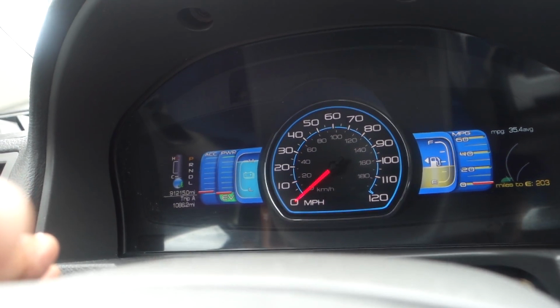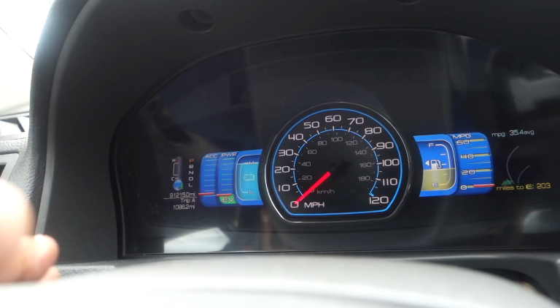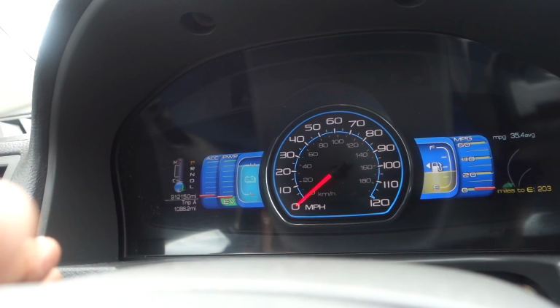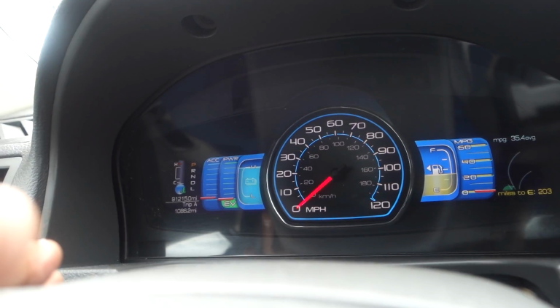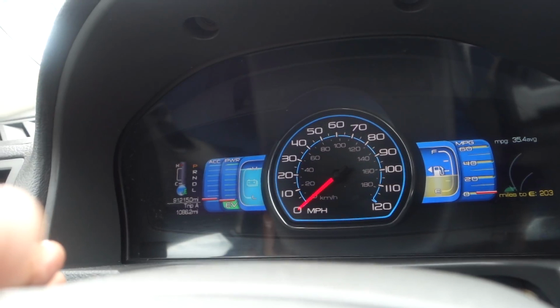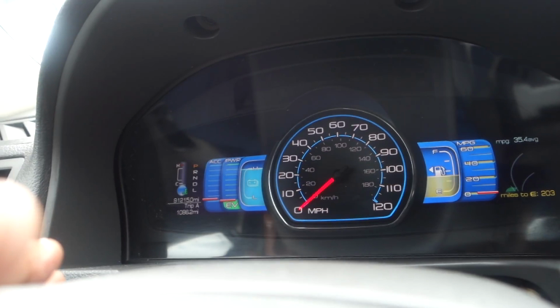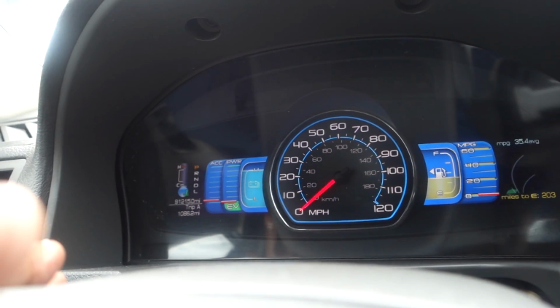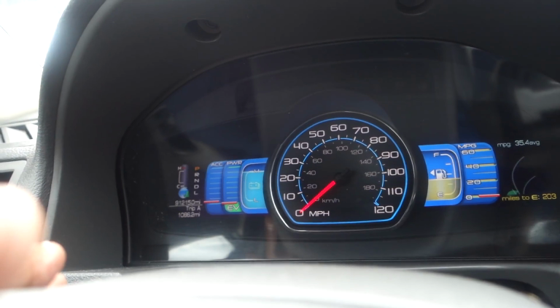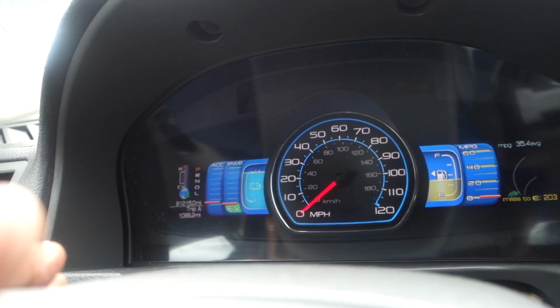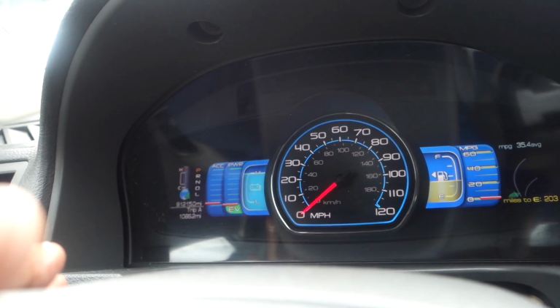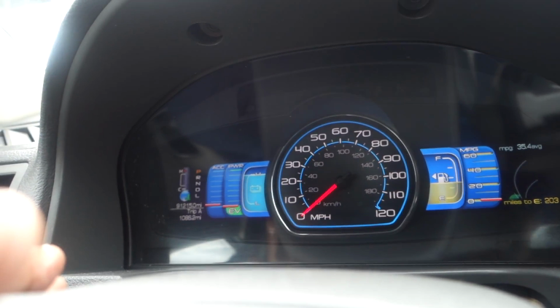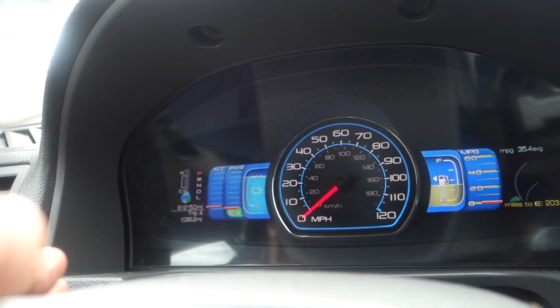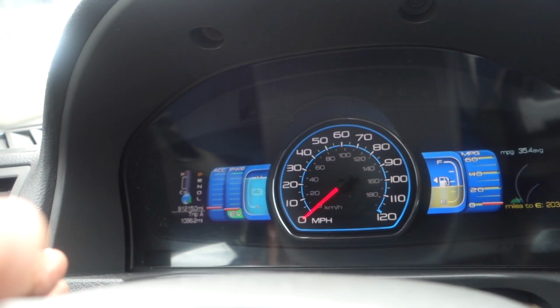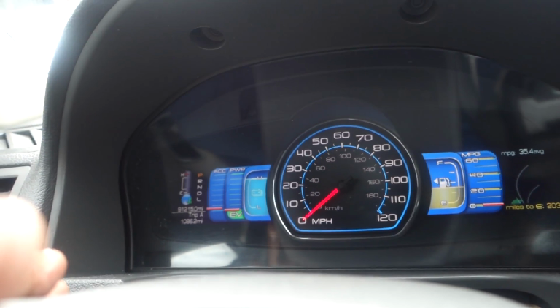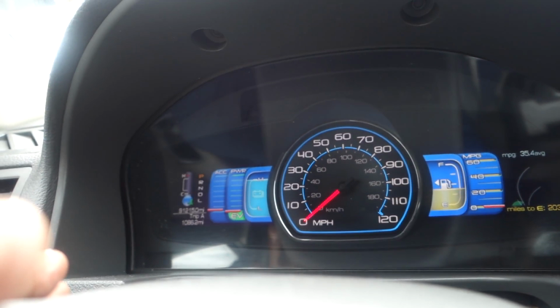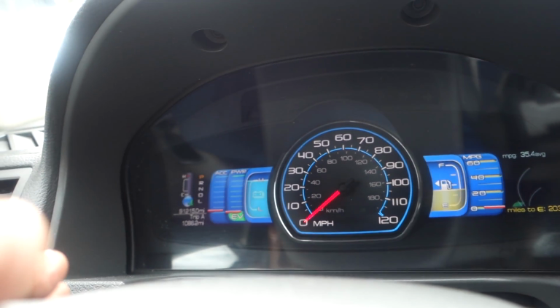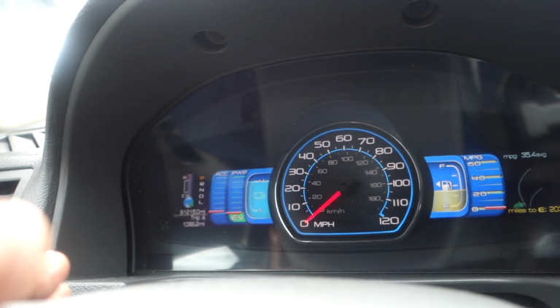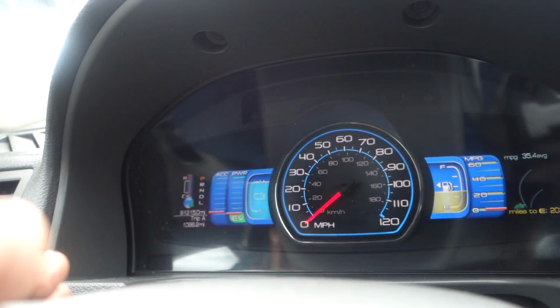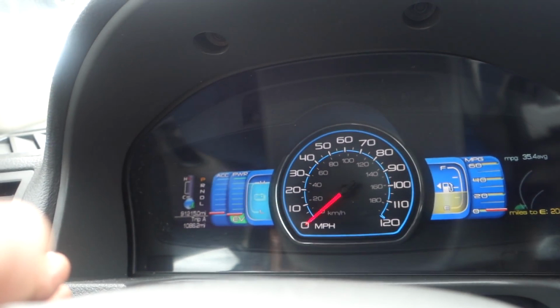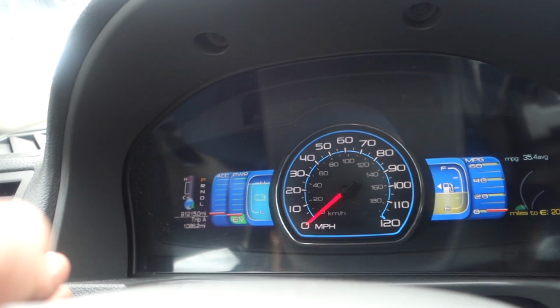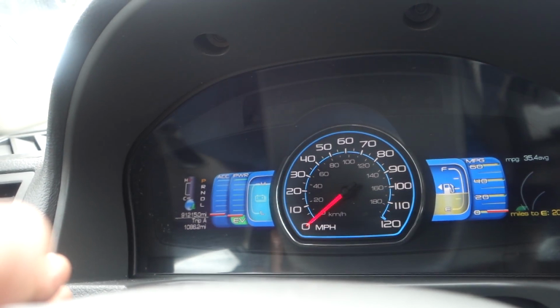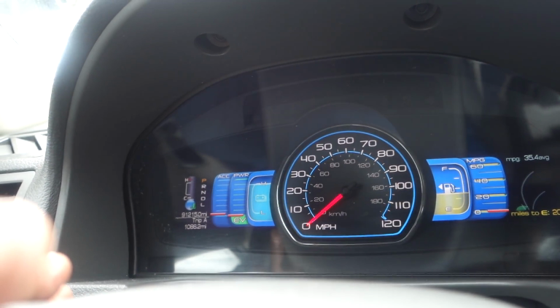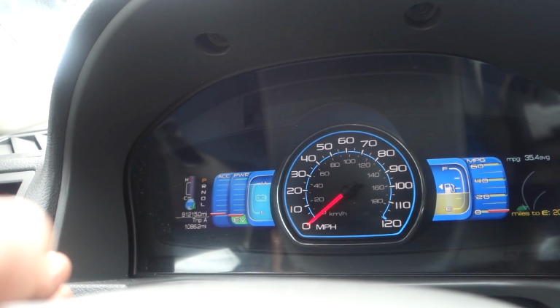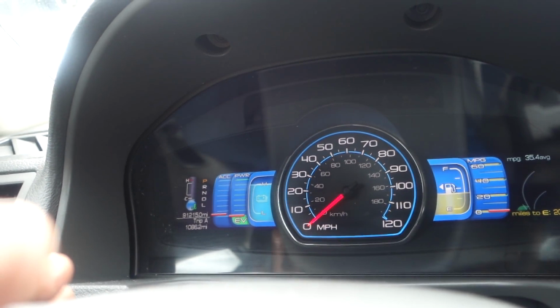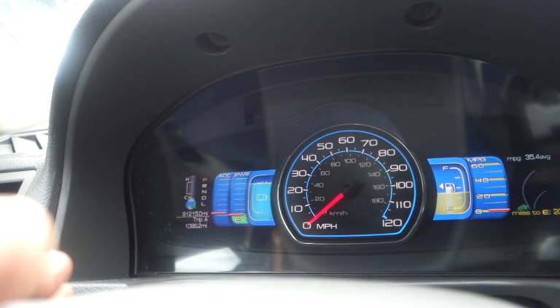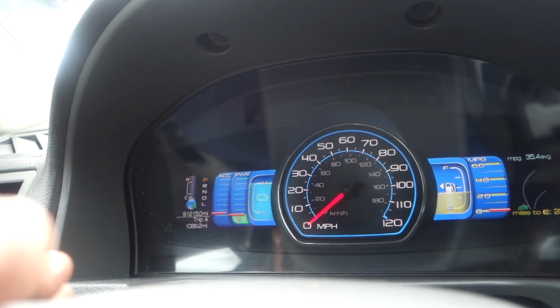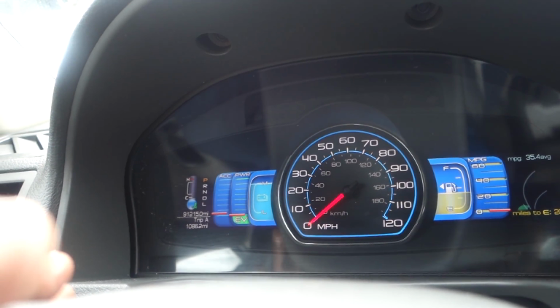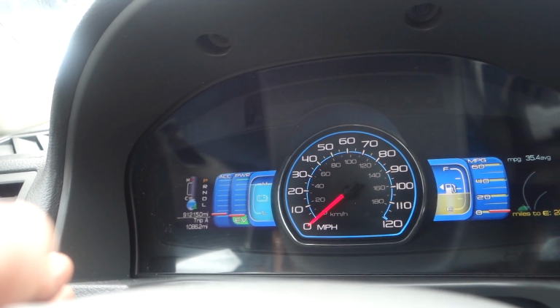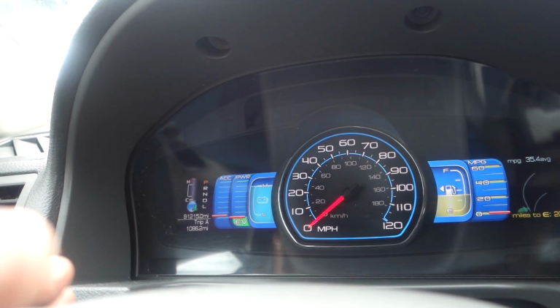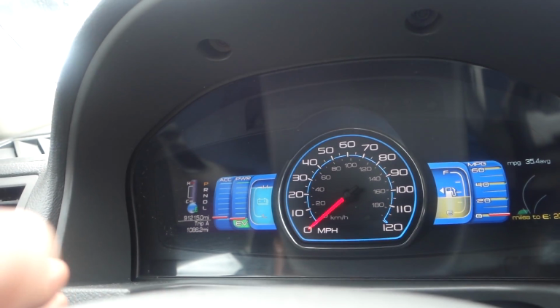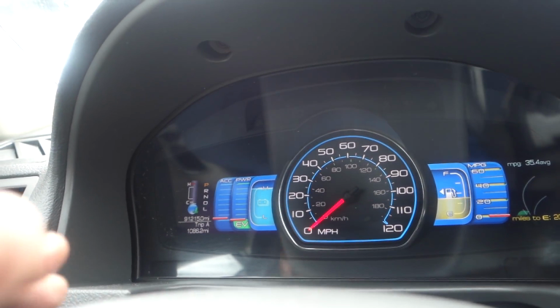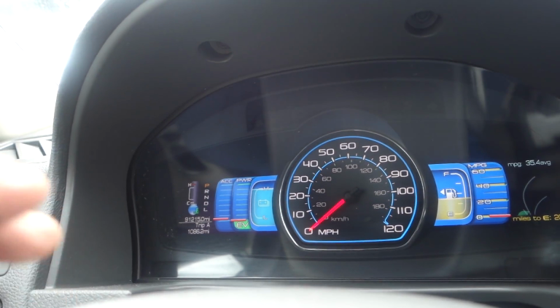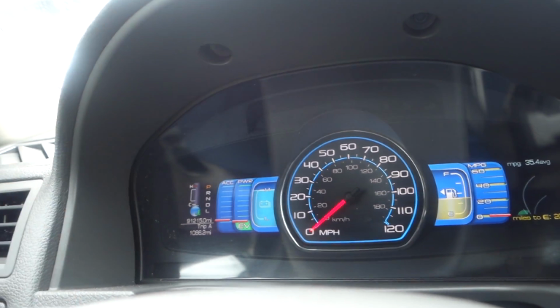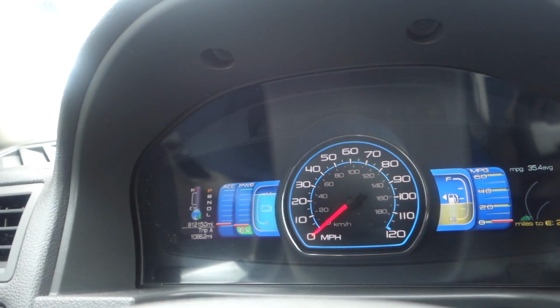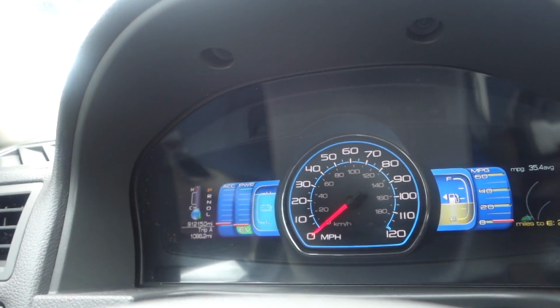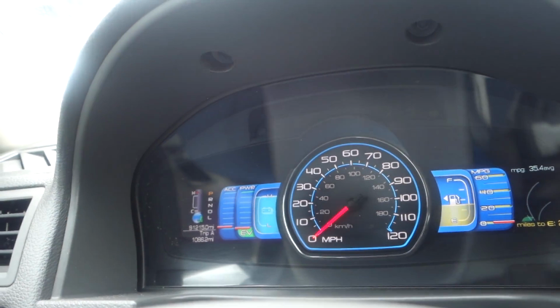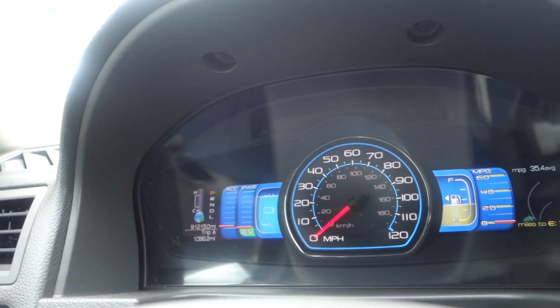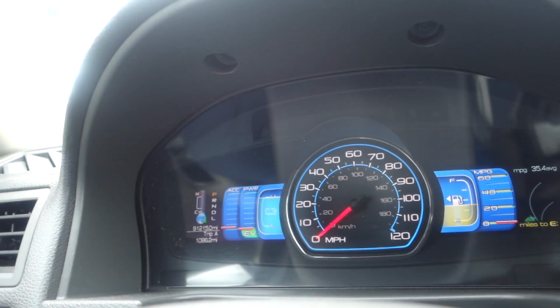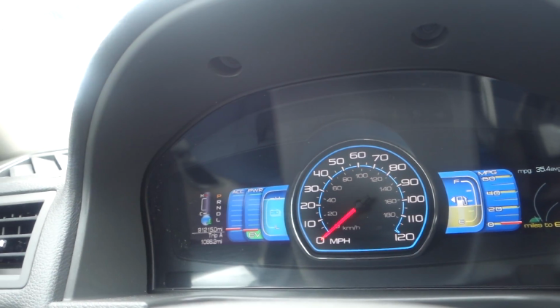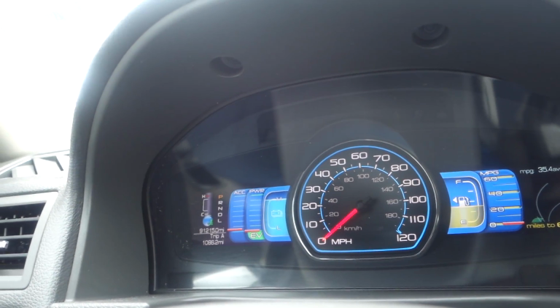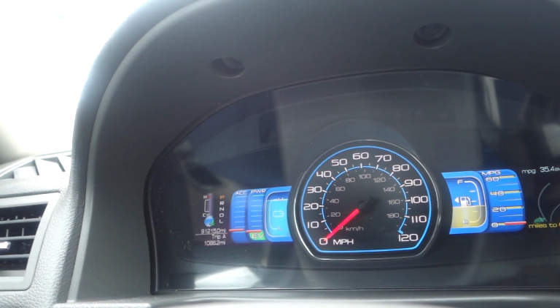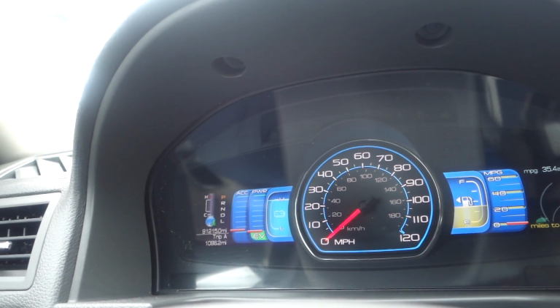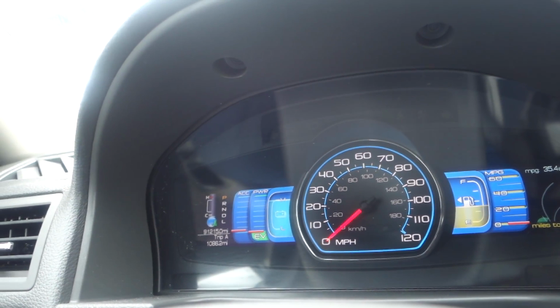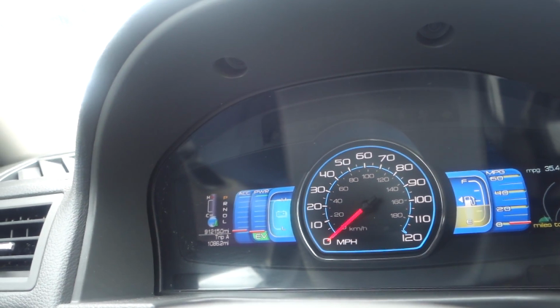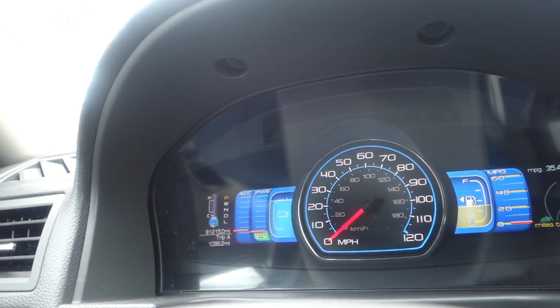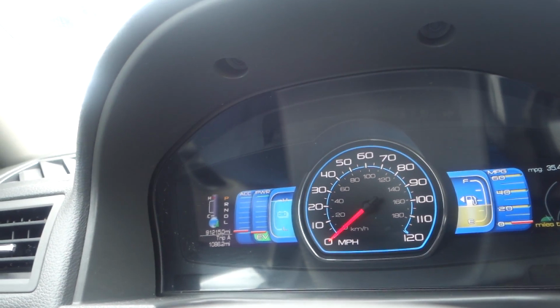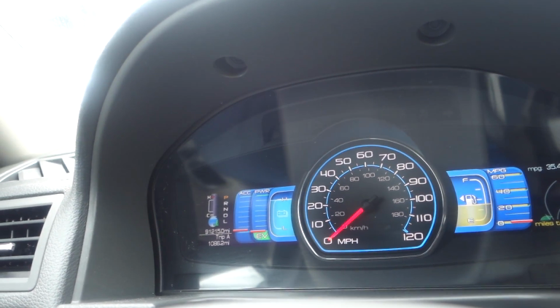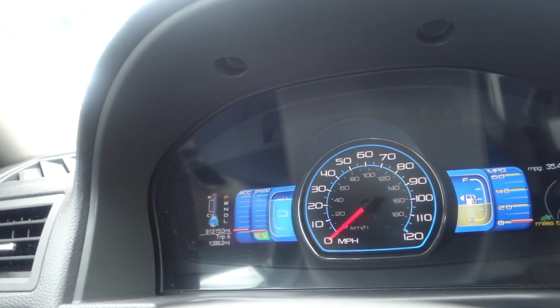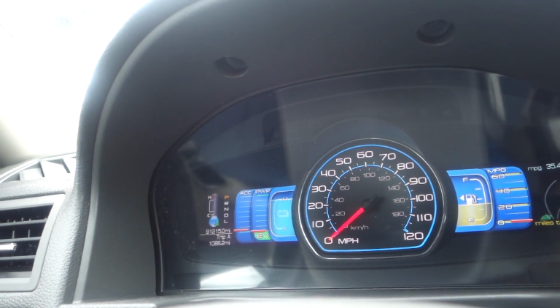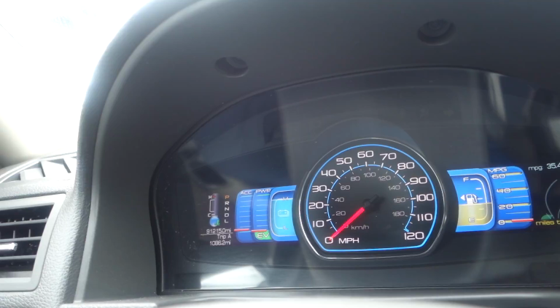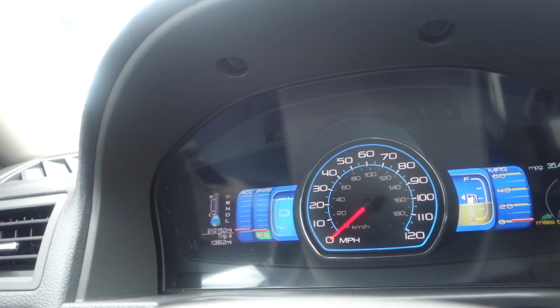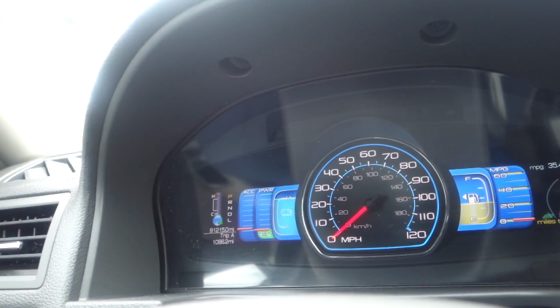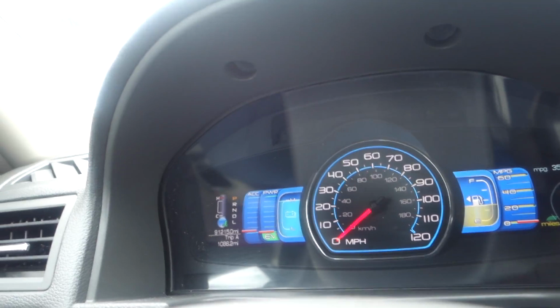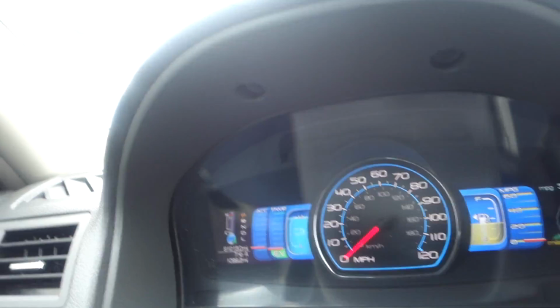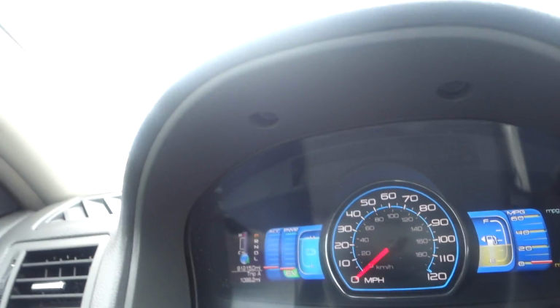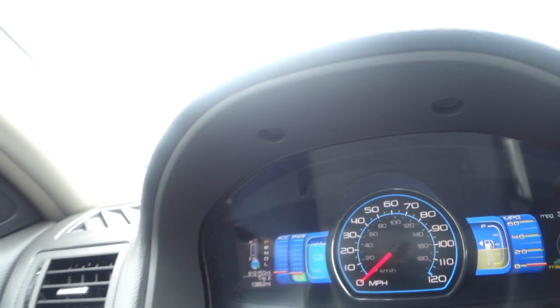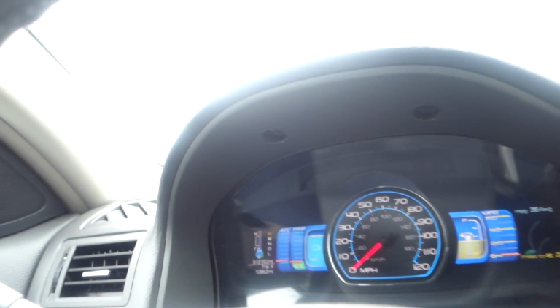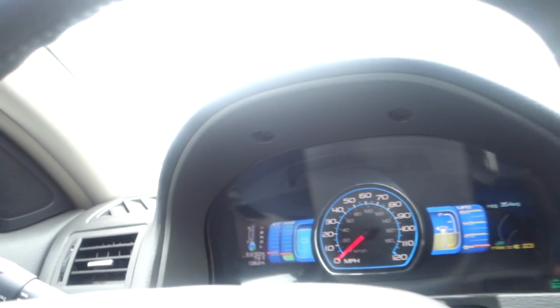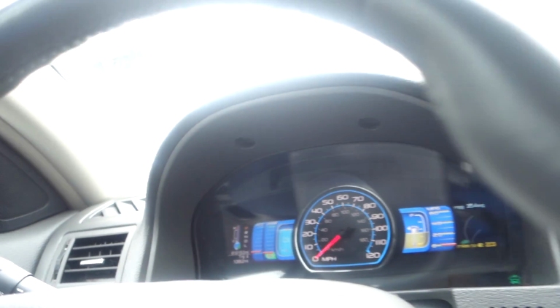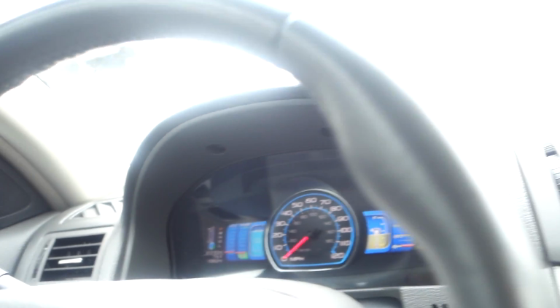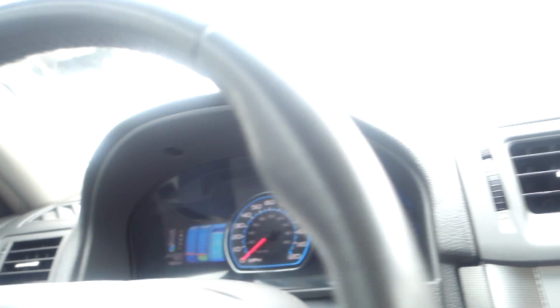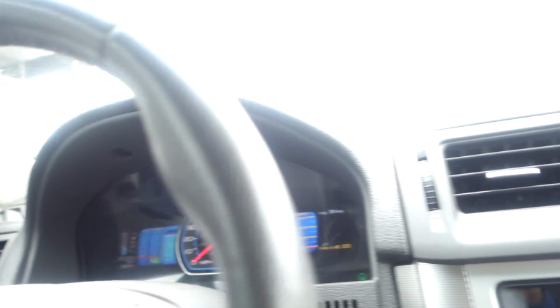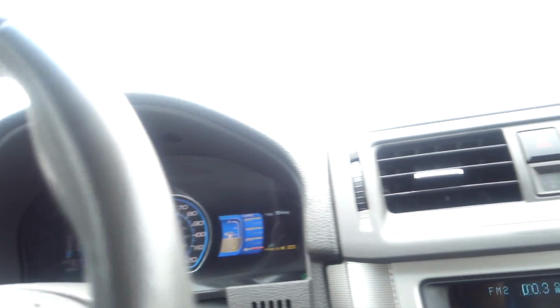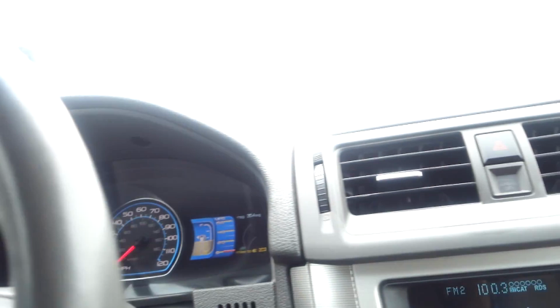This vehicle has ninety-one thousand two hundred and fifteen miles on it.